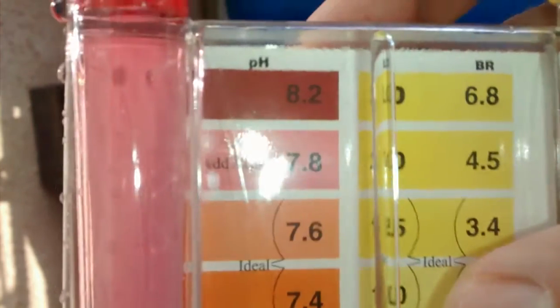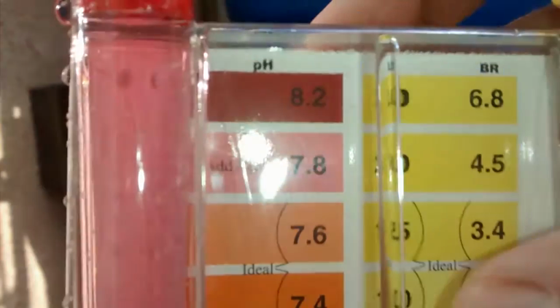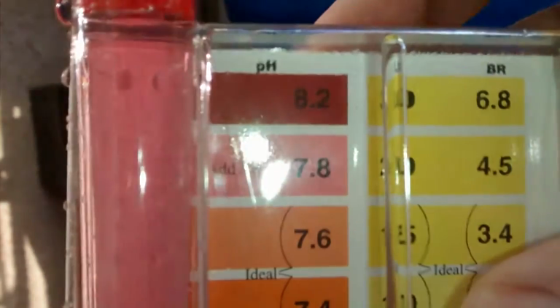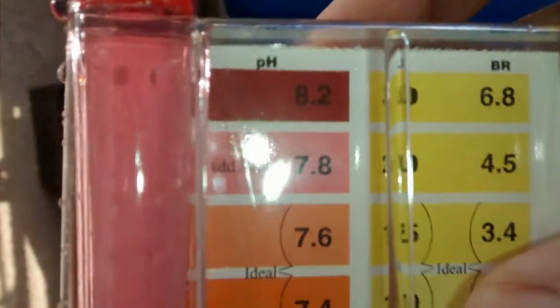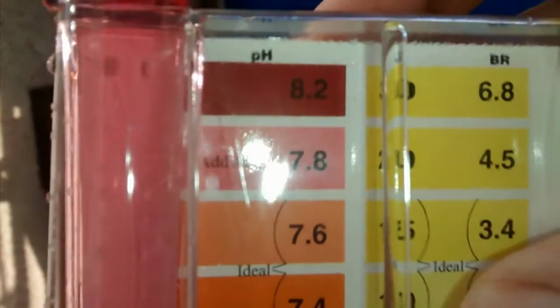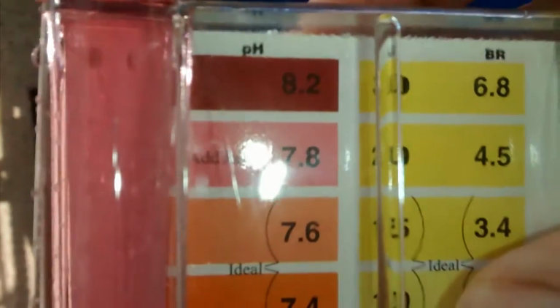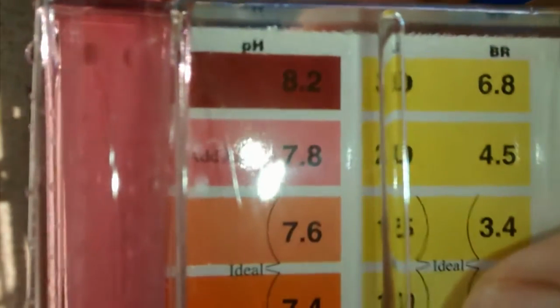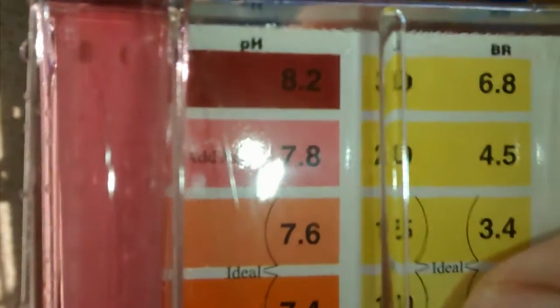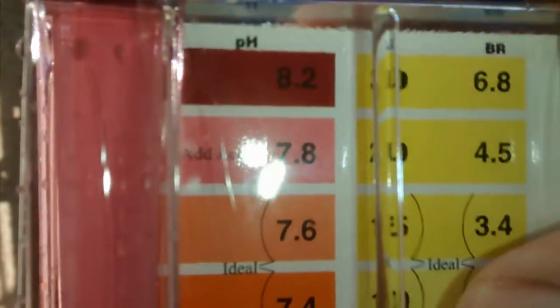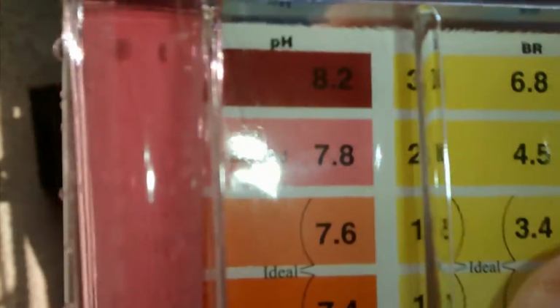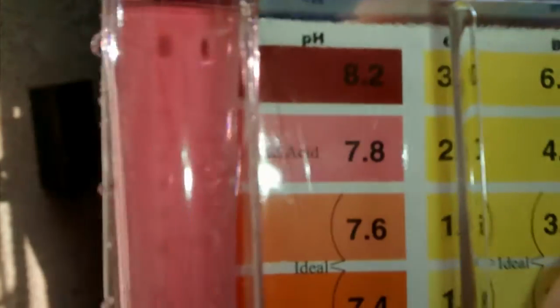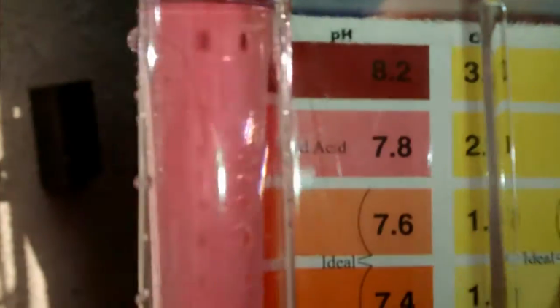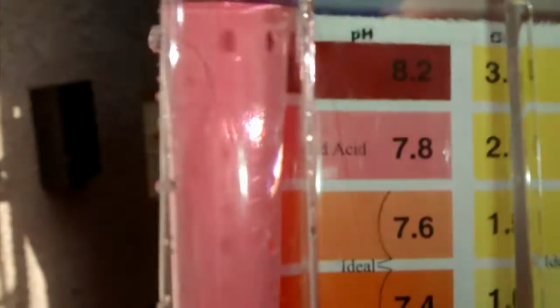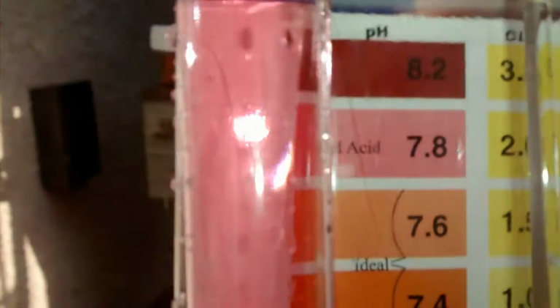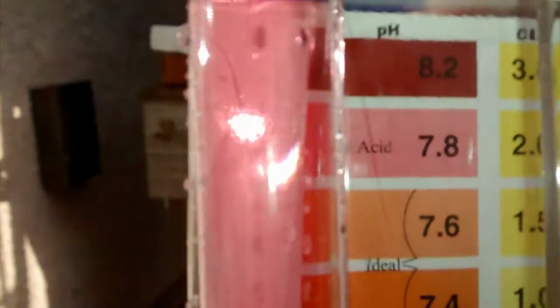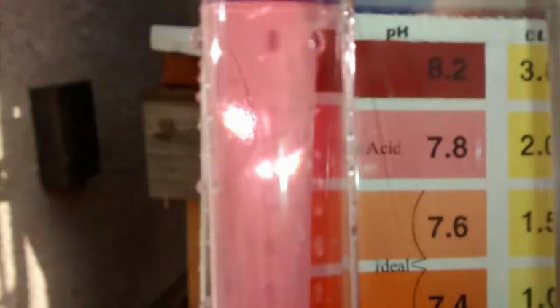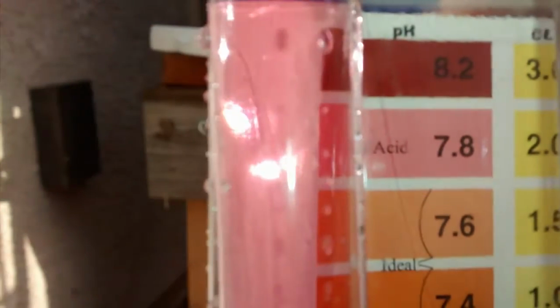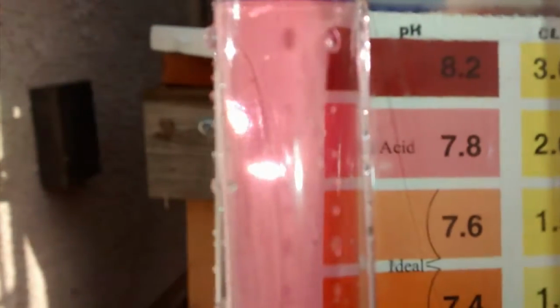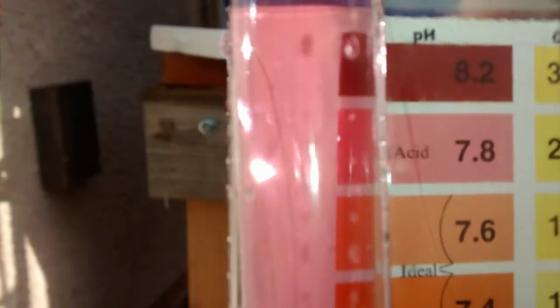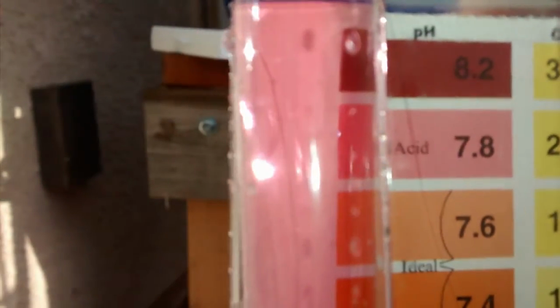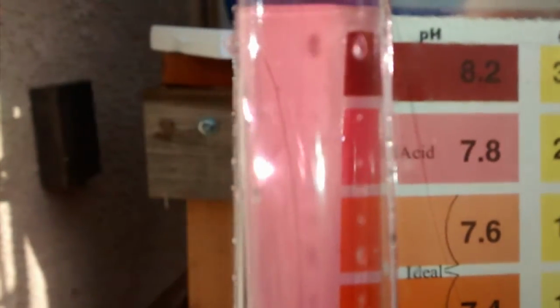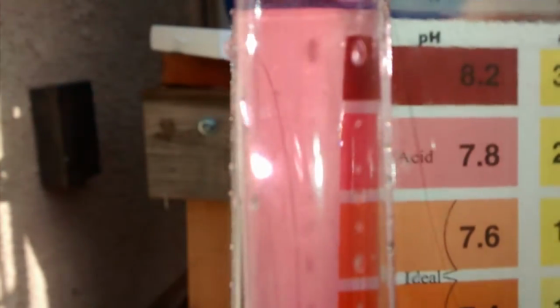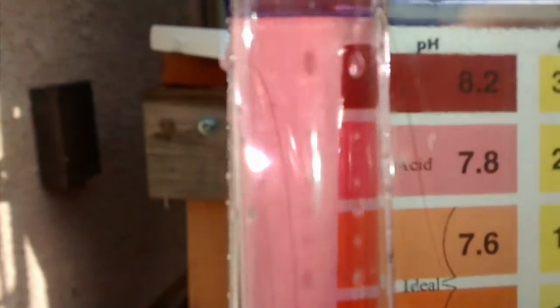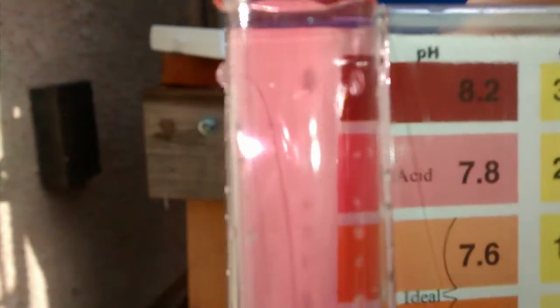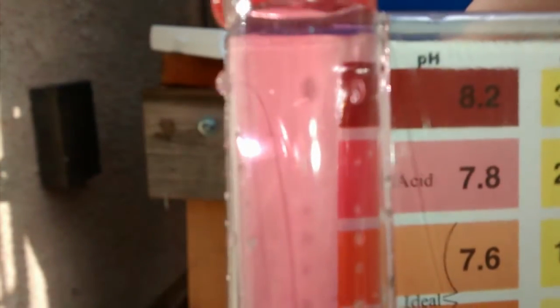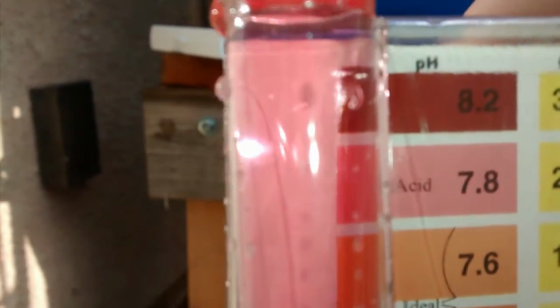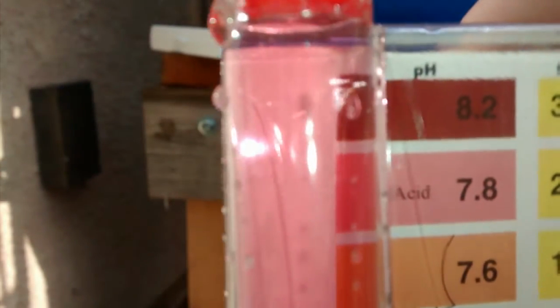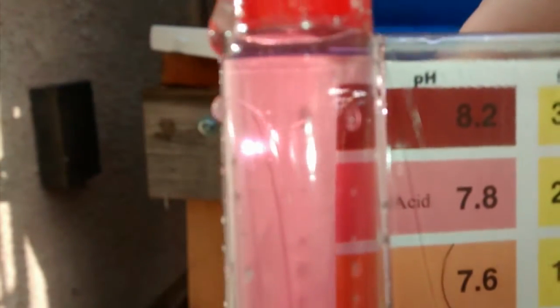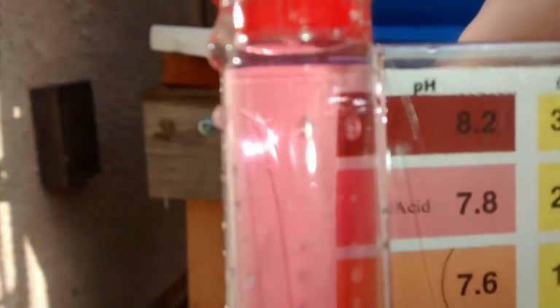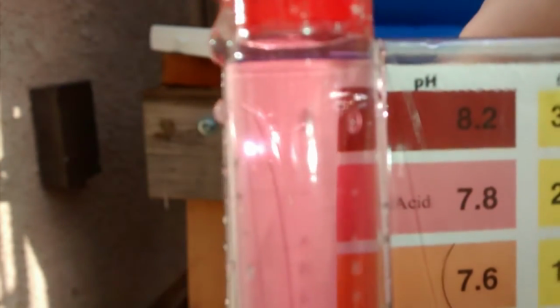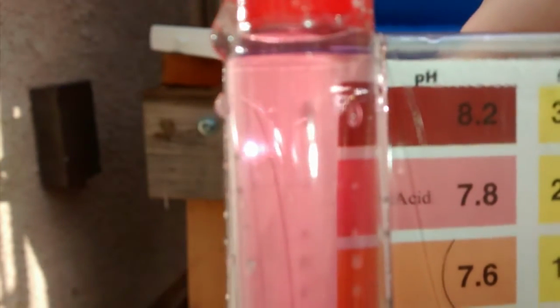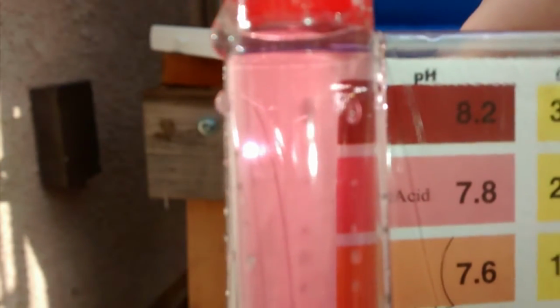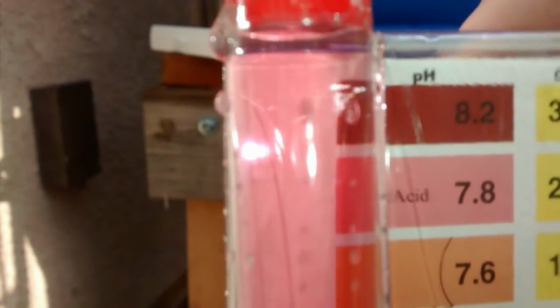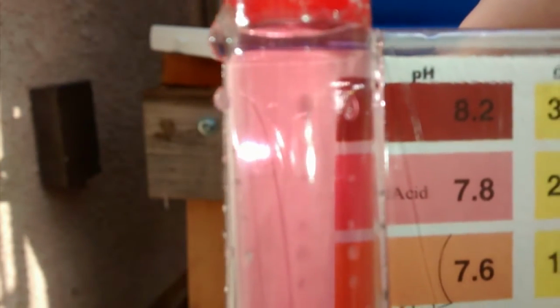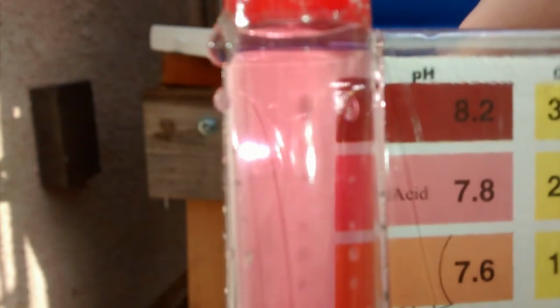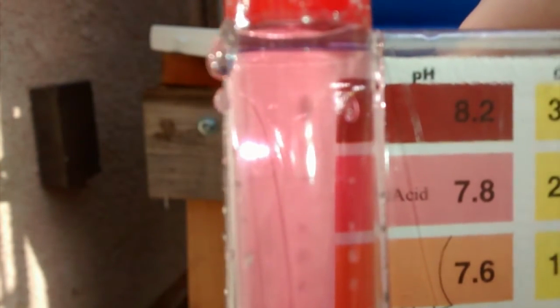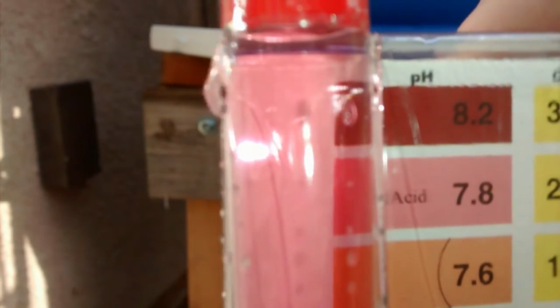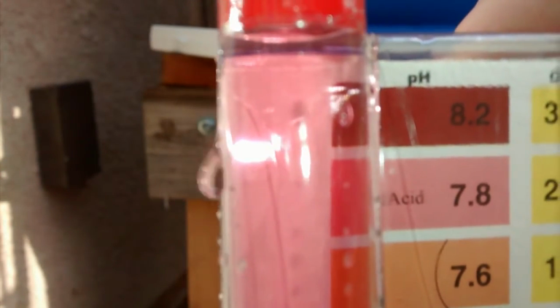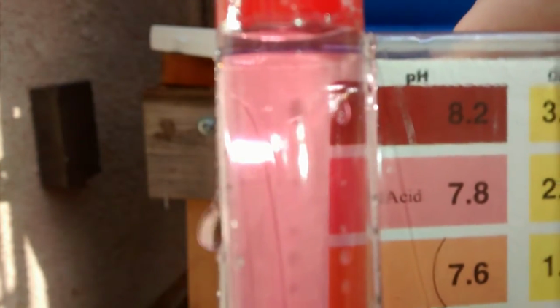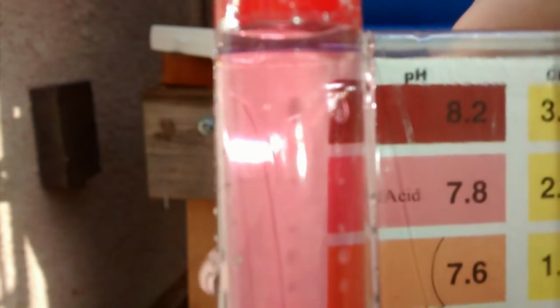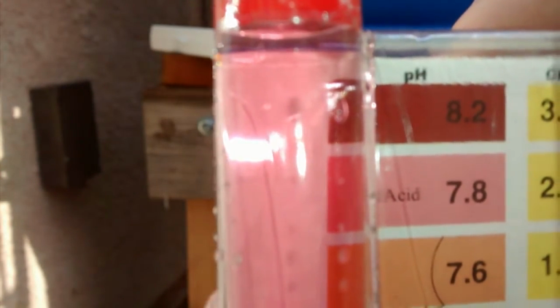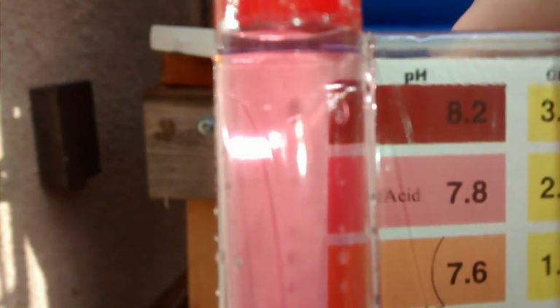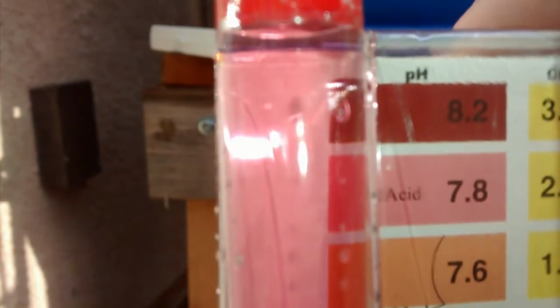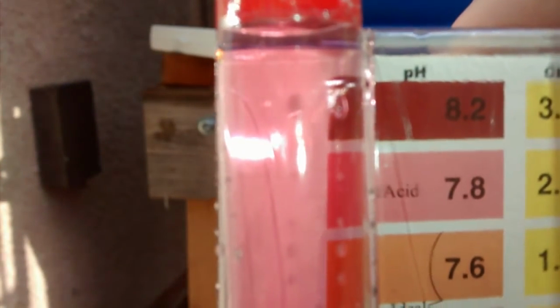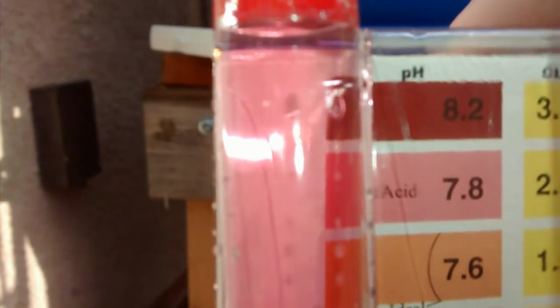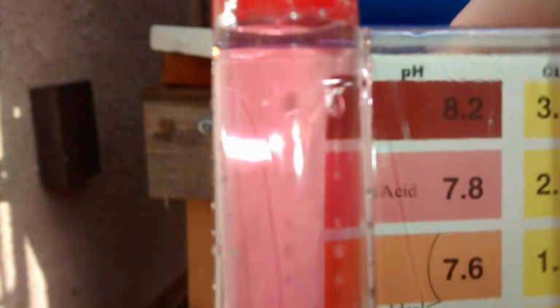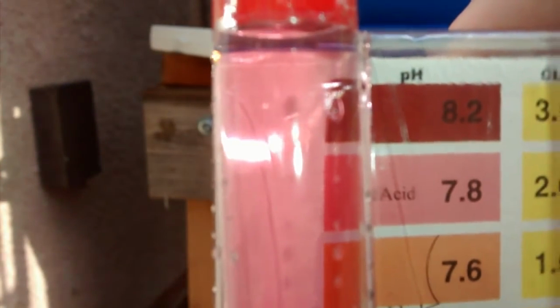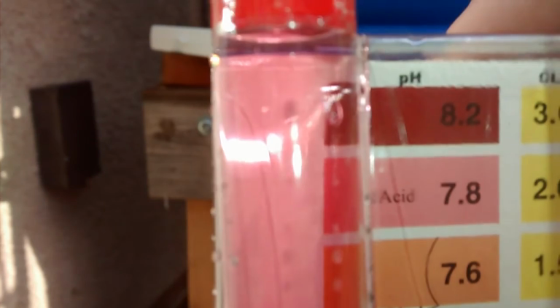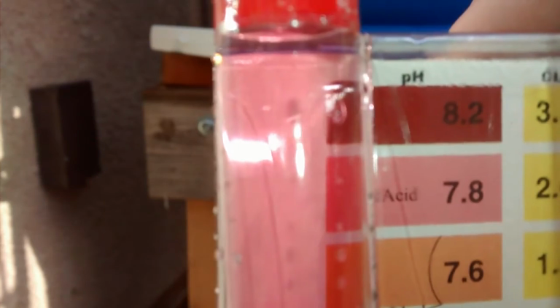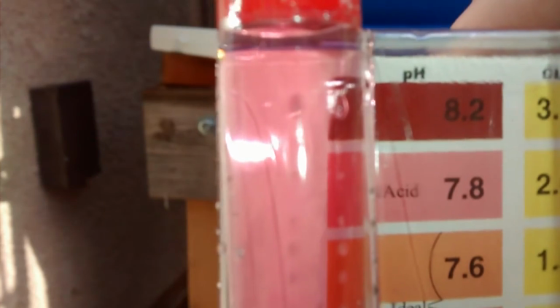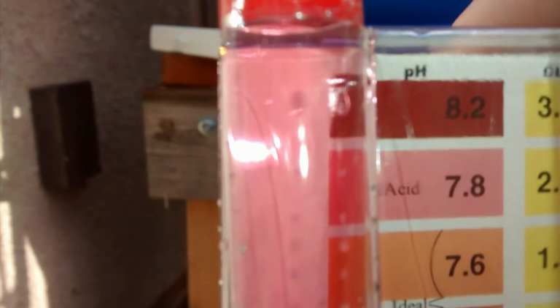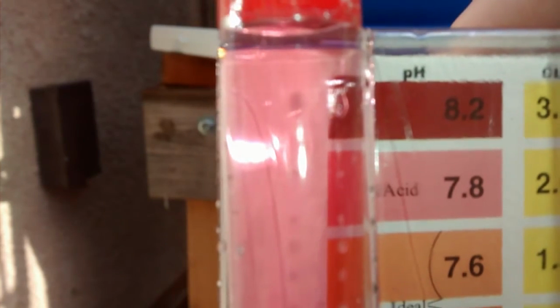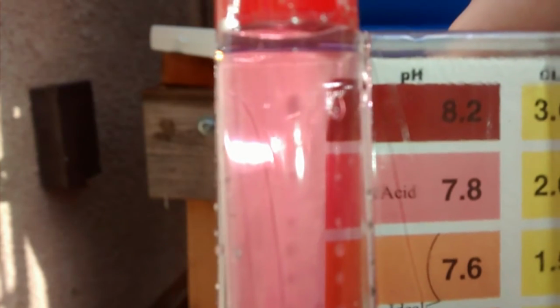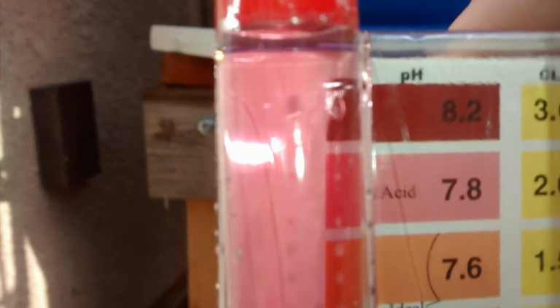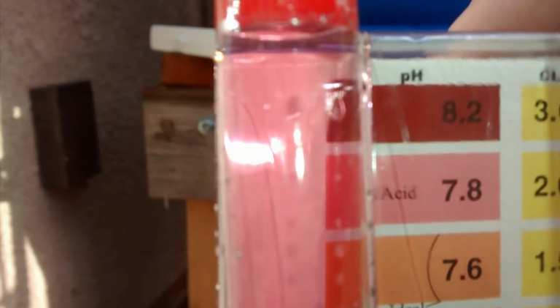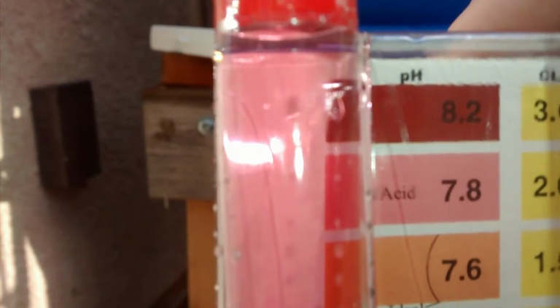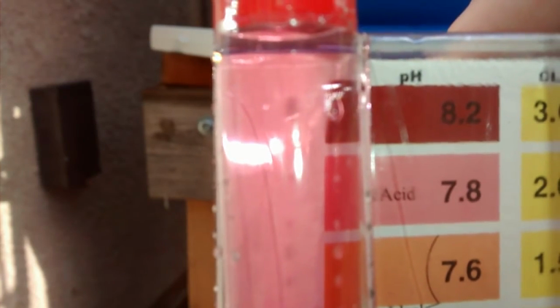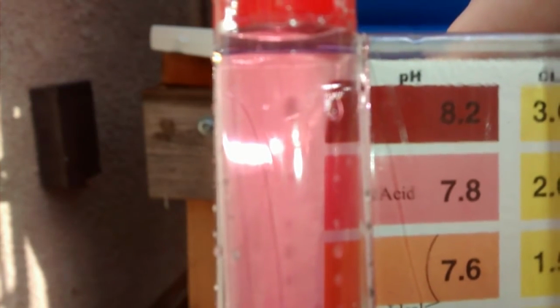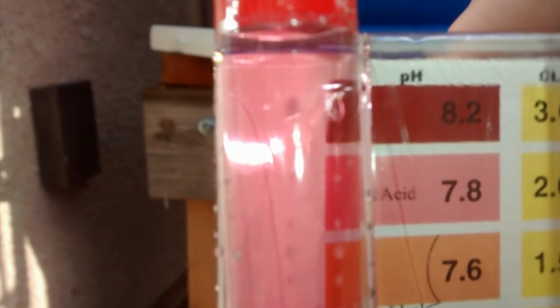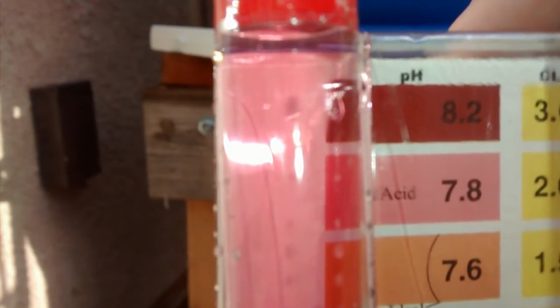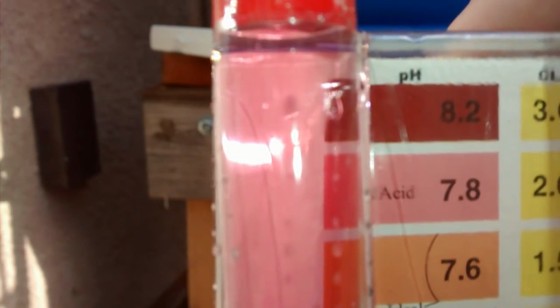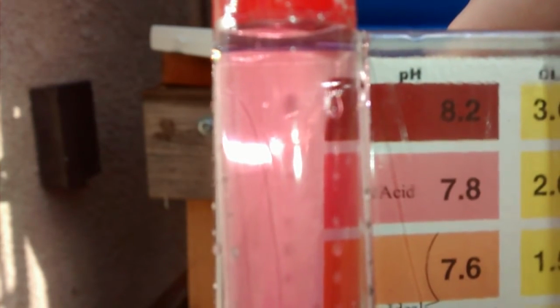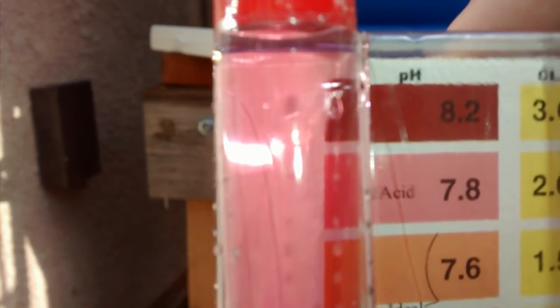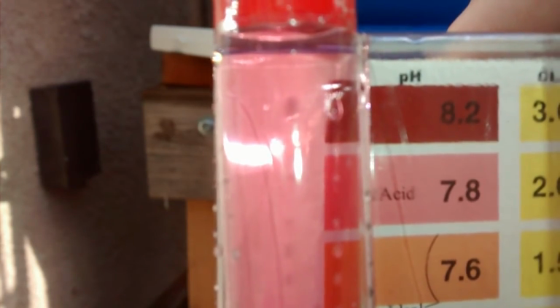So that's the result of the pH test. Let's take another close look — there's a little bit of a glare, so let's move it over. There you go. I'd say it's probably around 7.8.